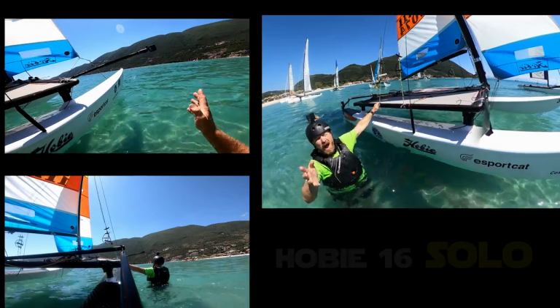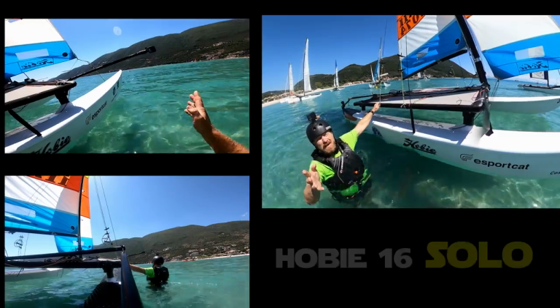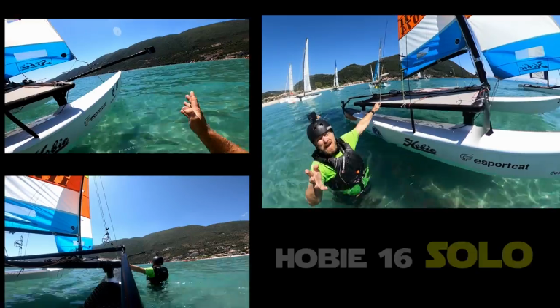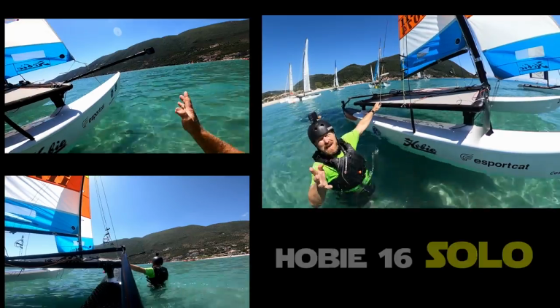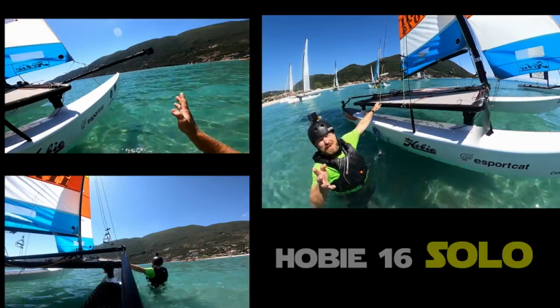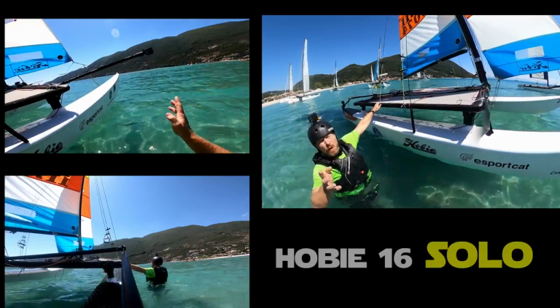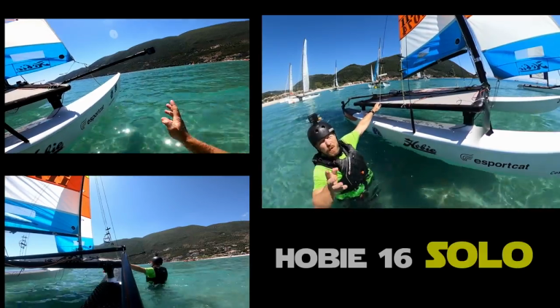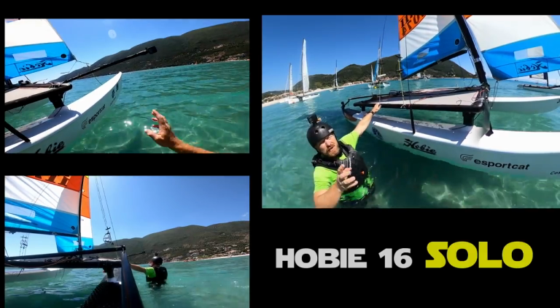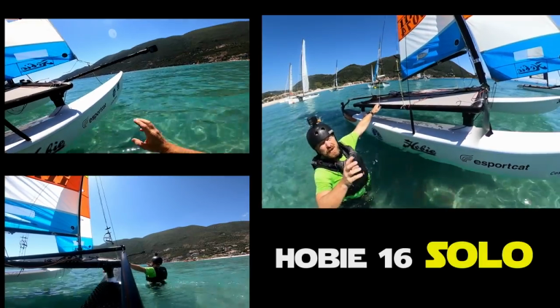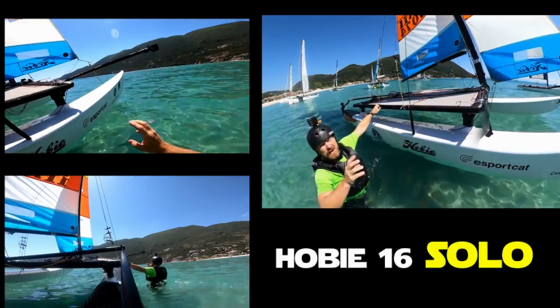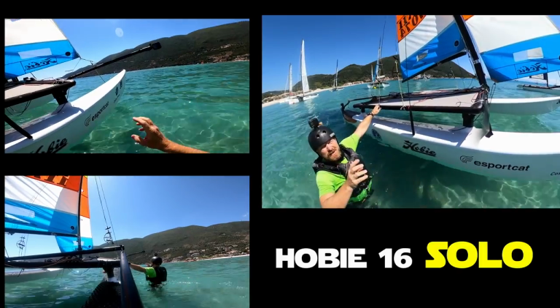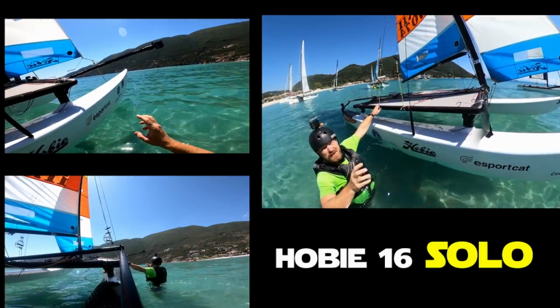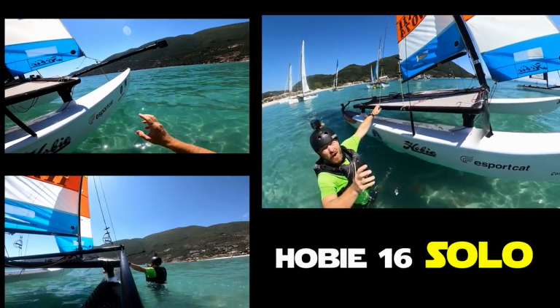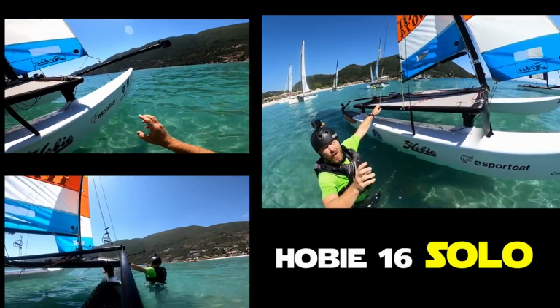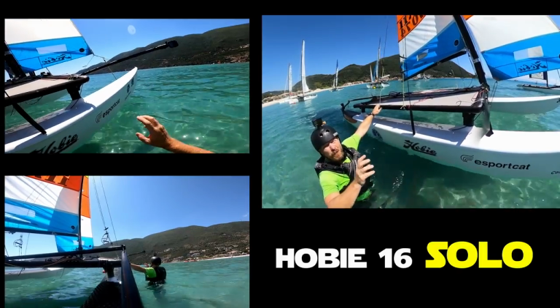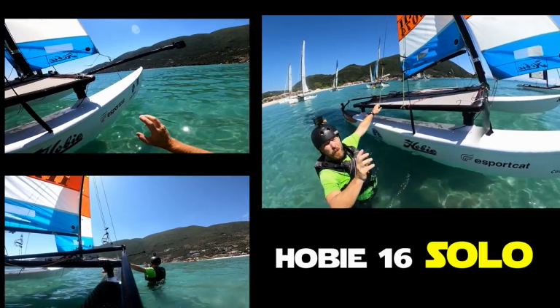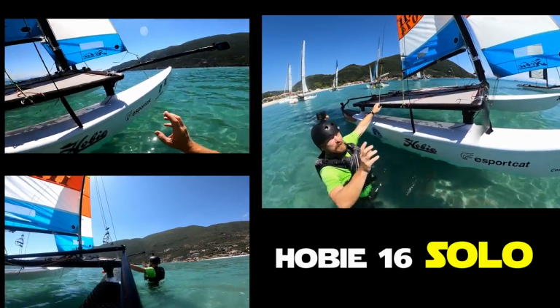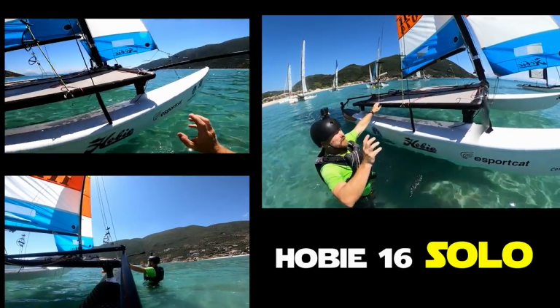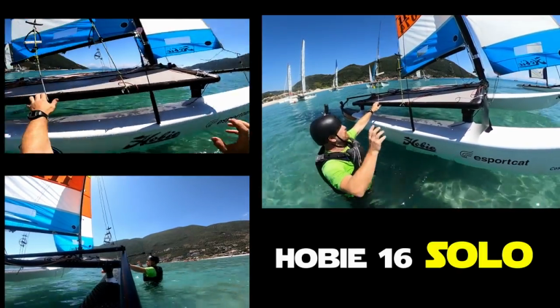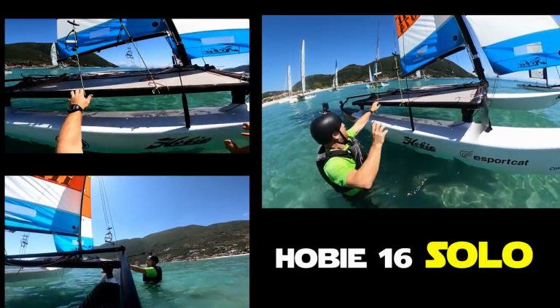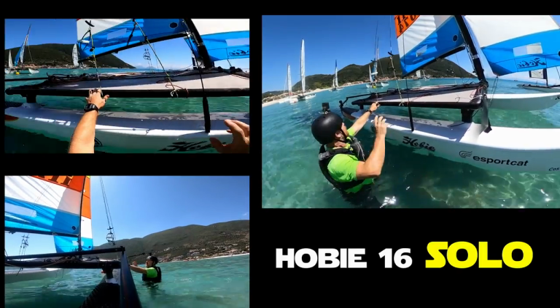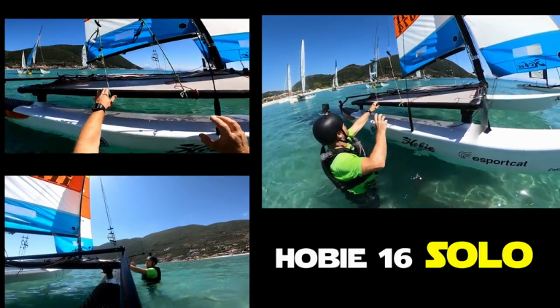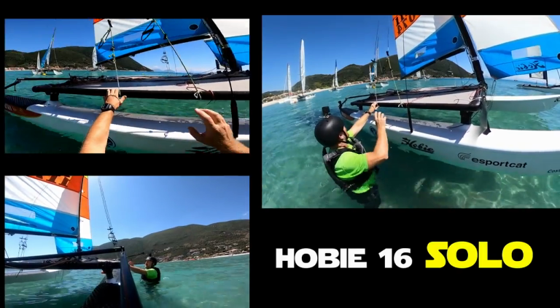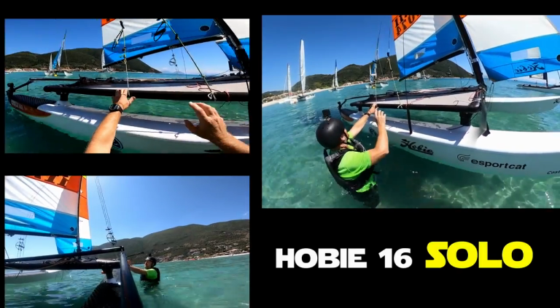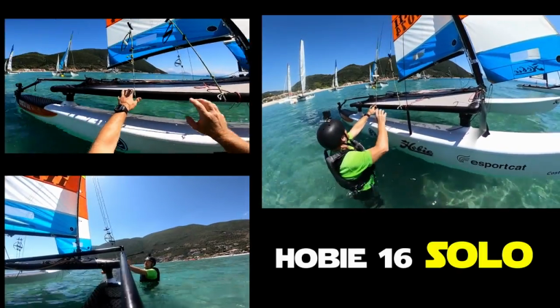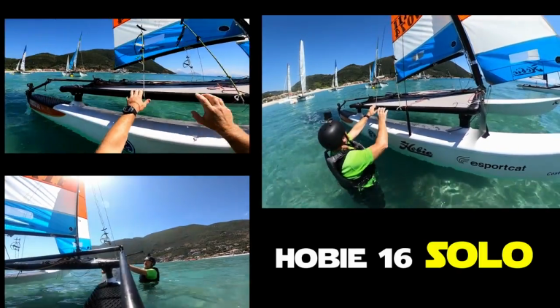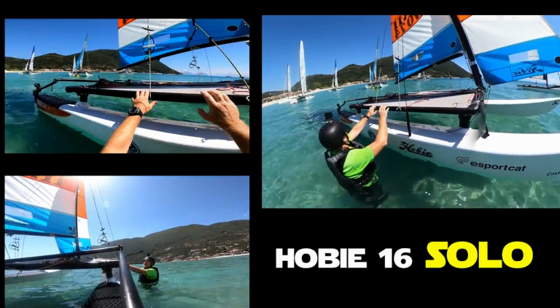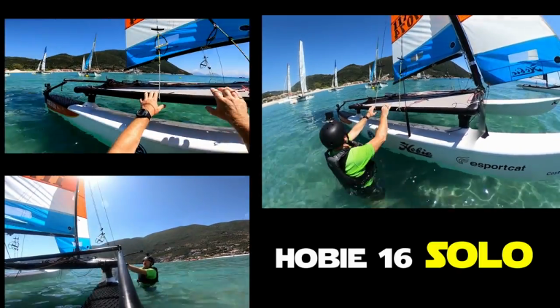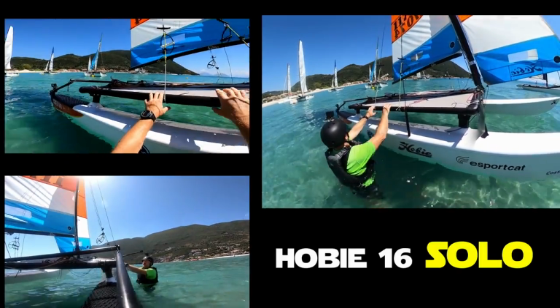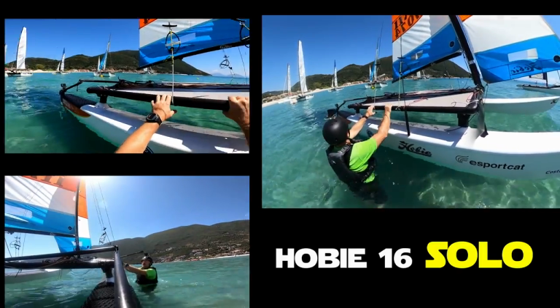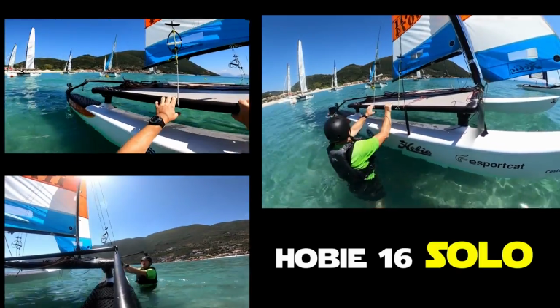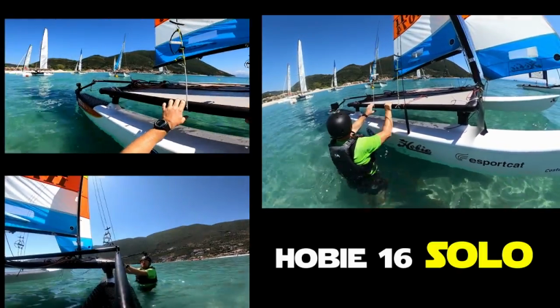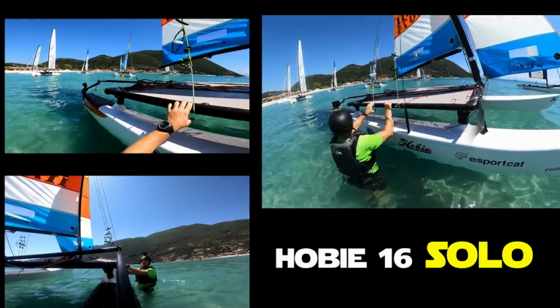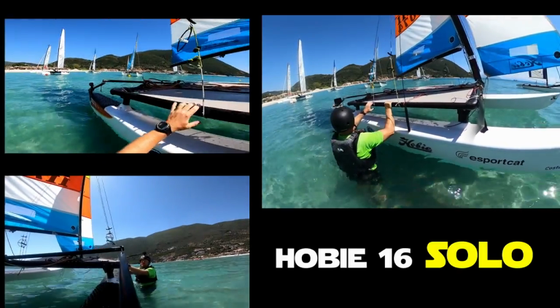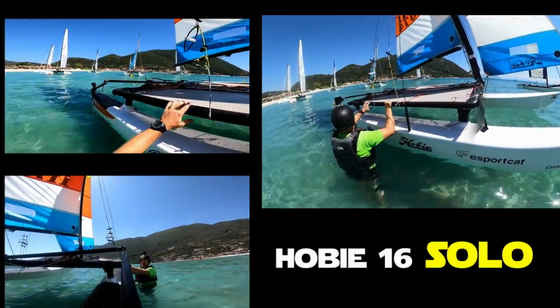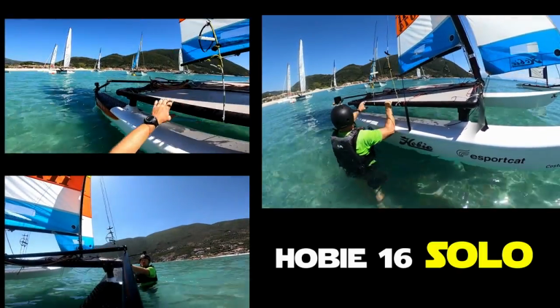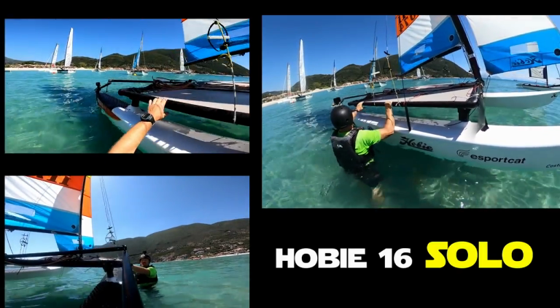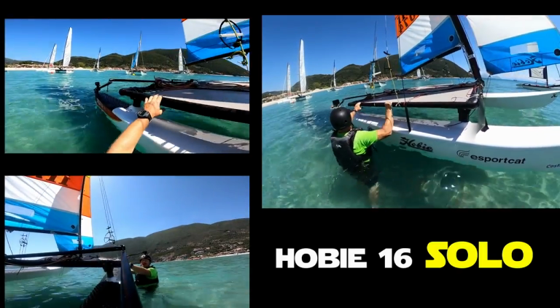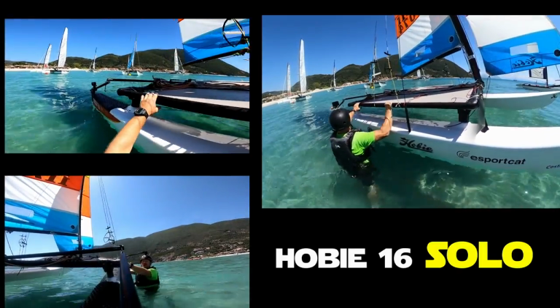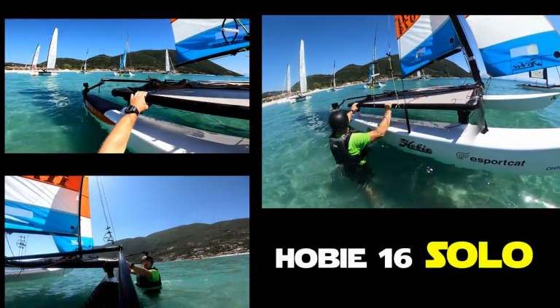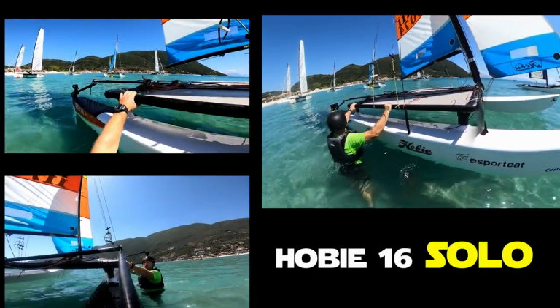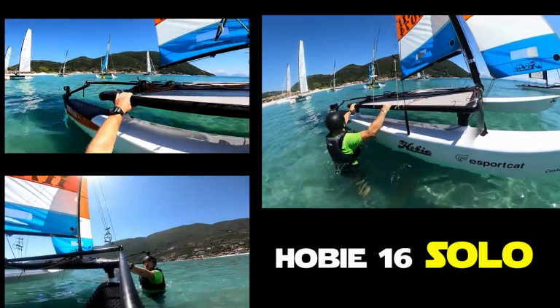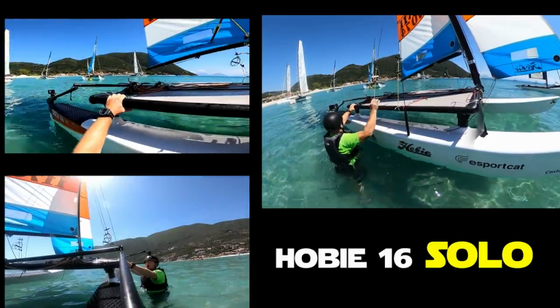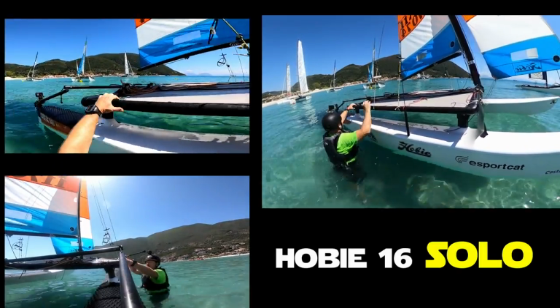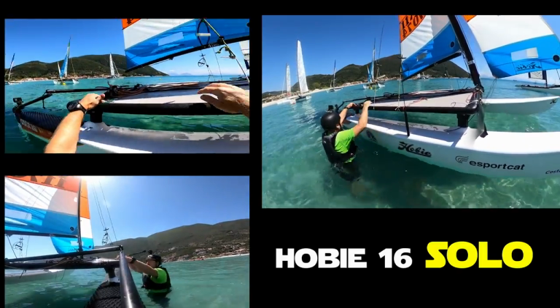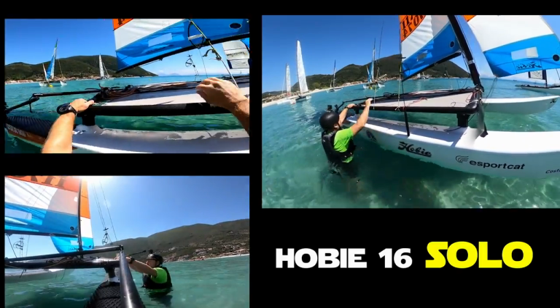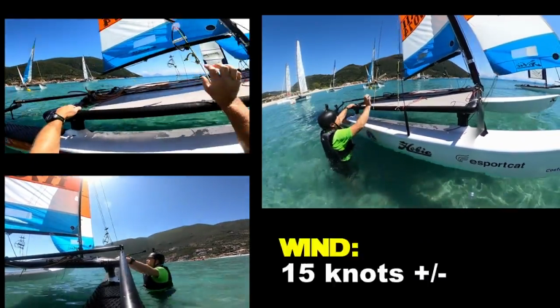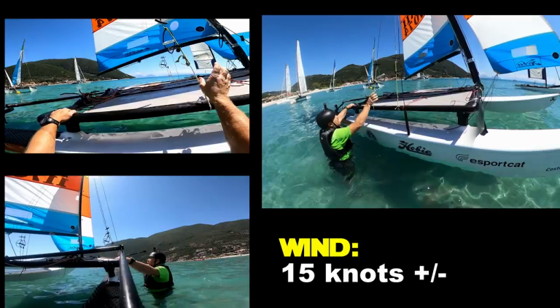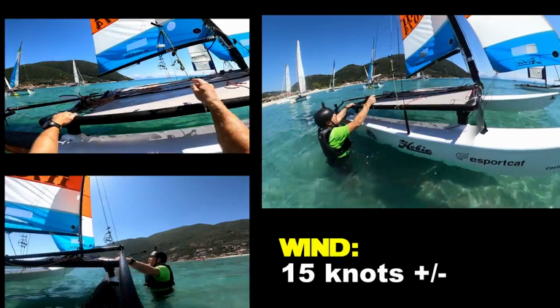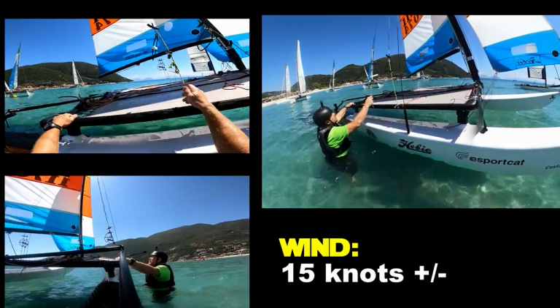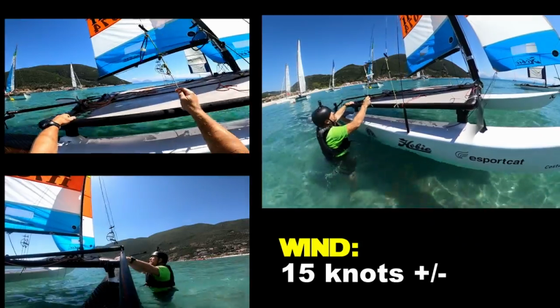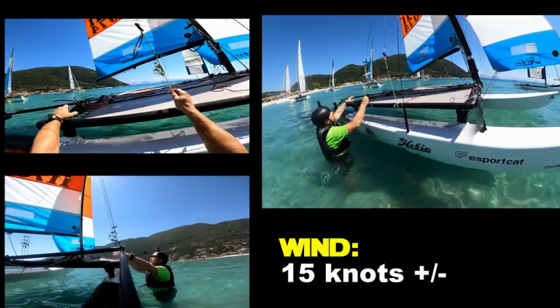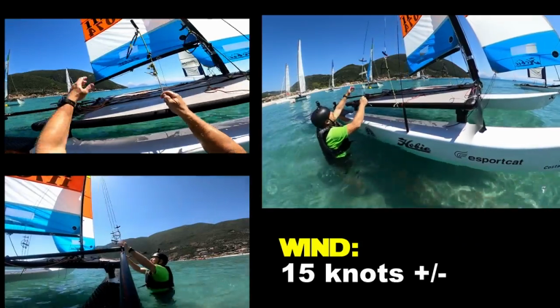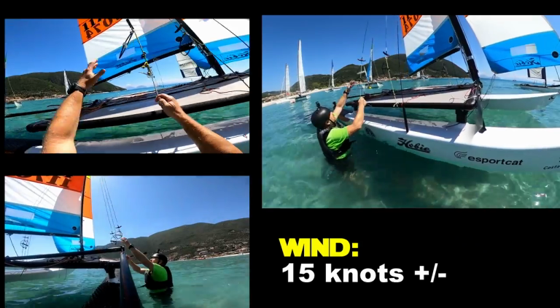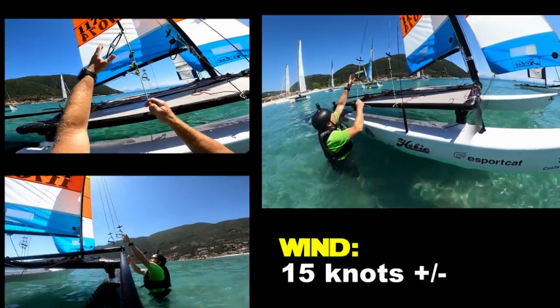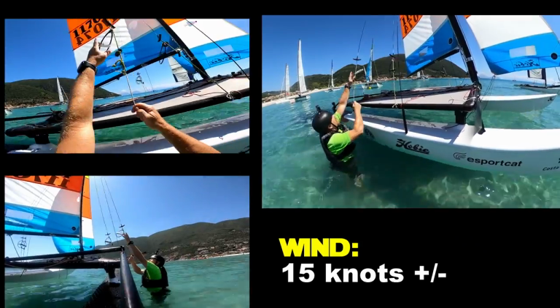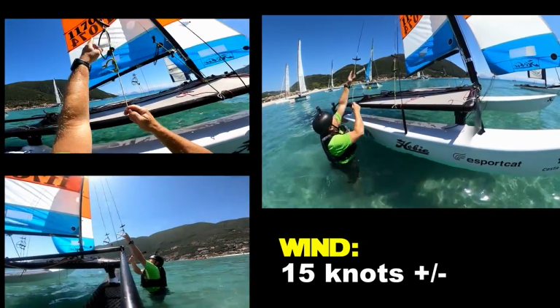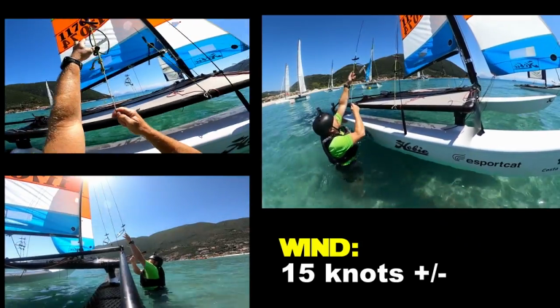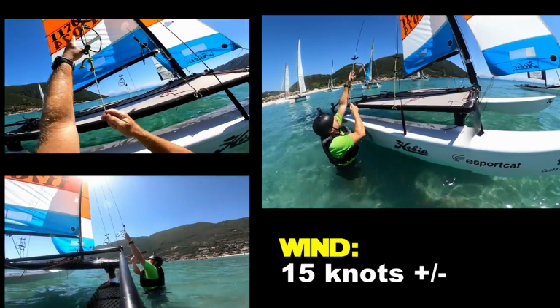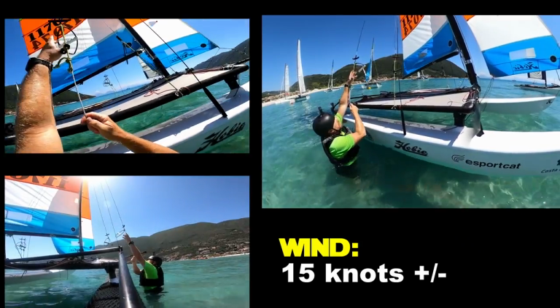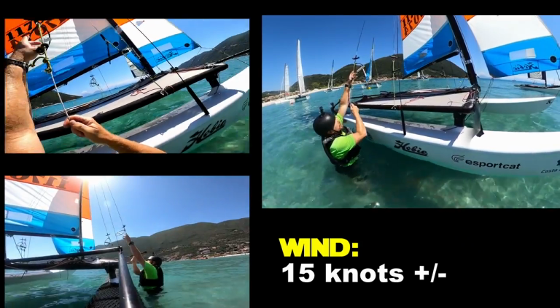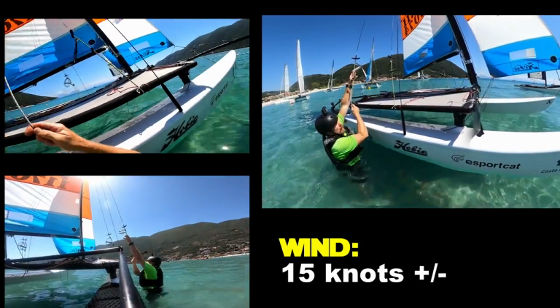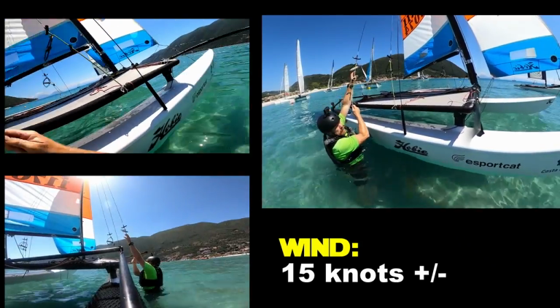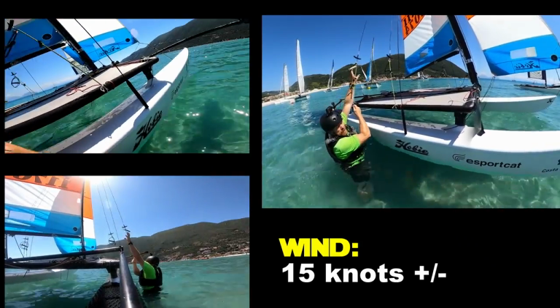Okay so we're just going to start off with some boat preparation before we go, so I'm just going to climb up onto the boat.